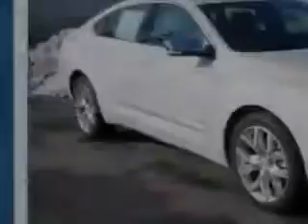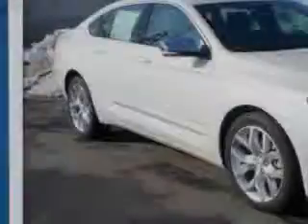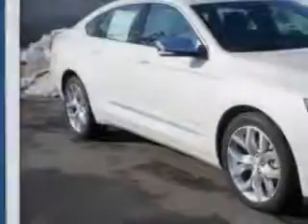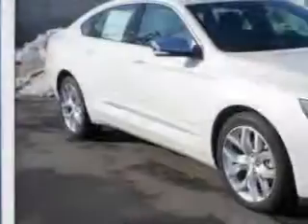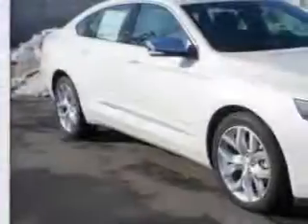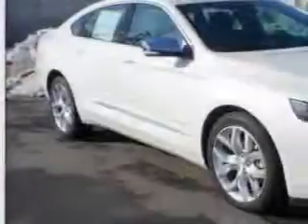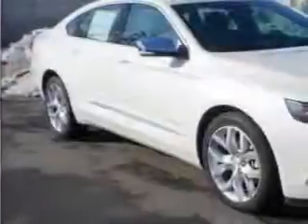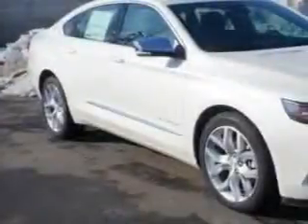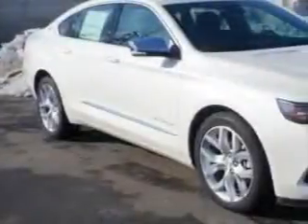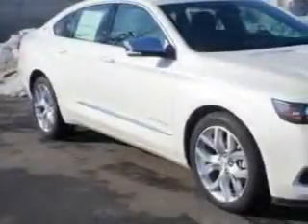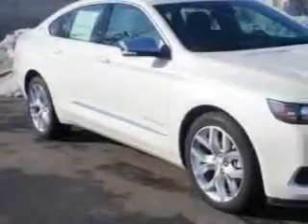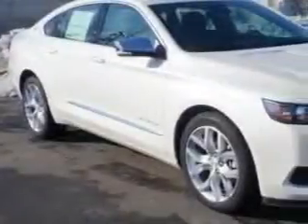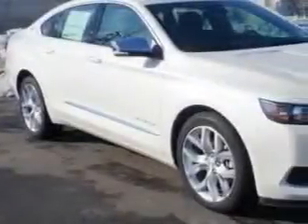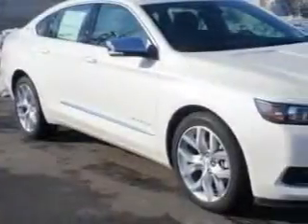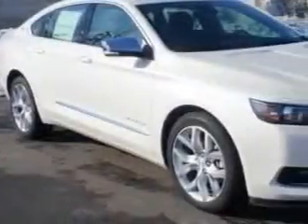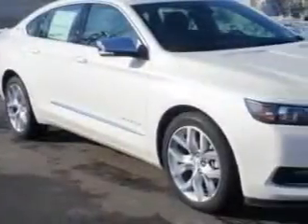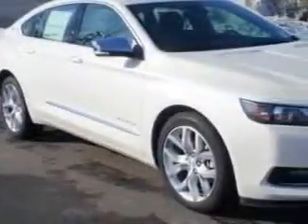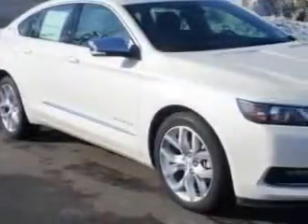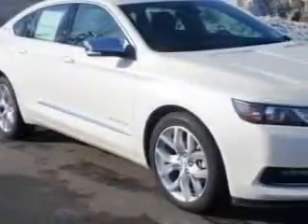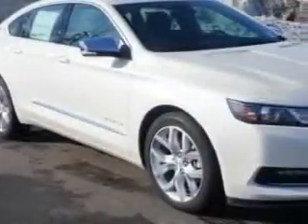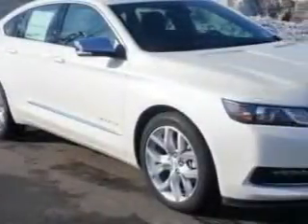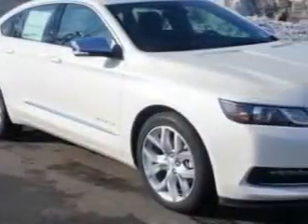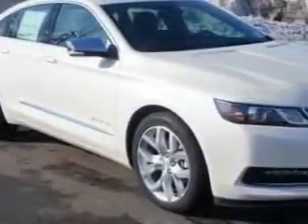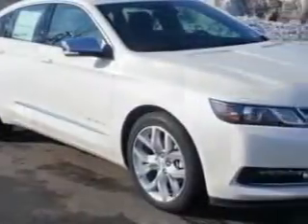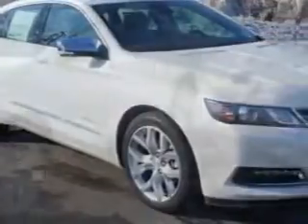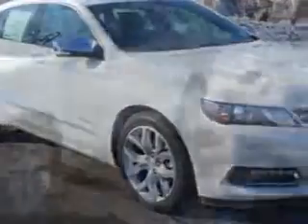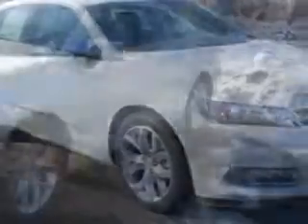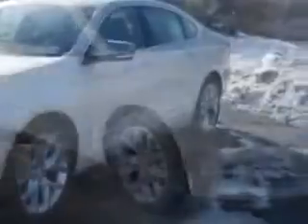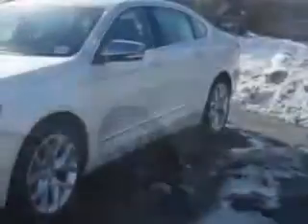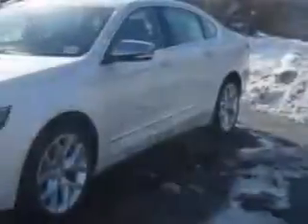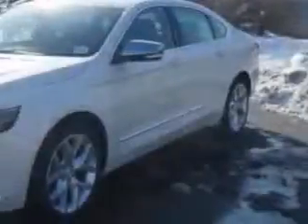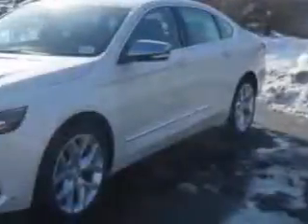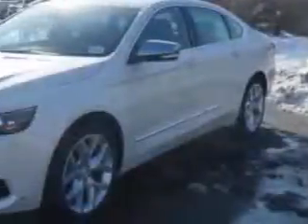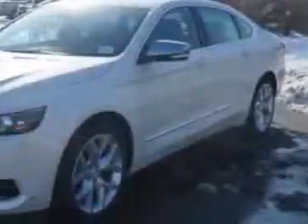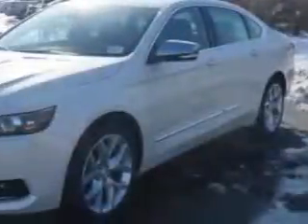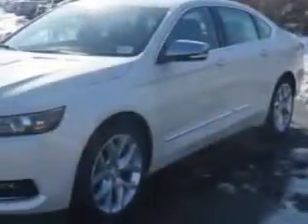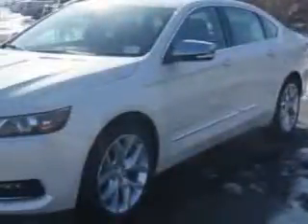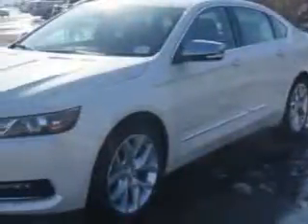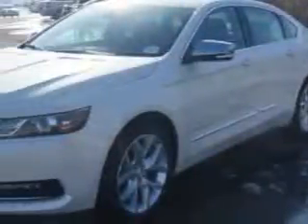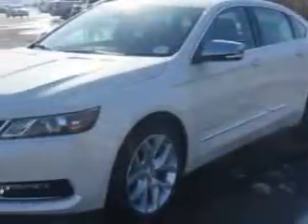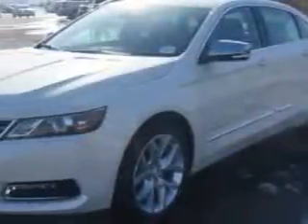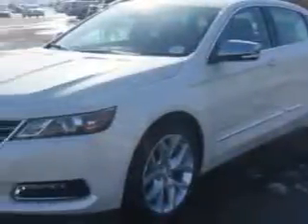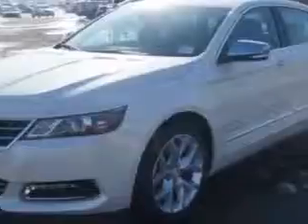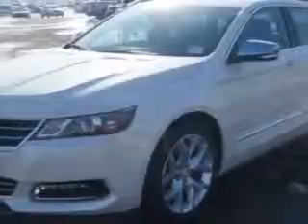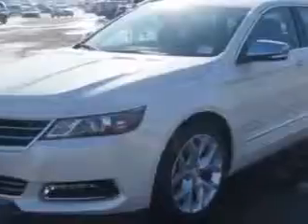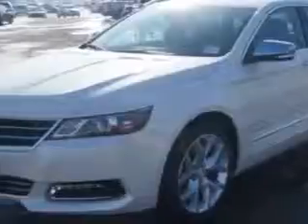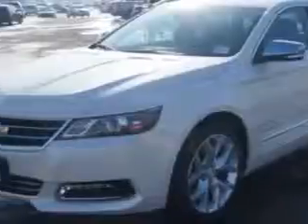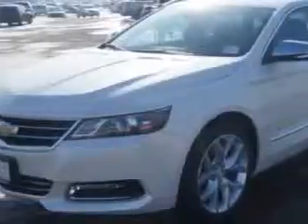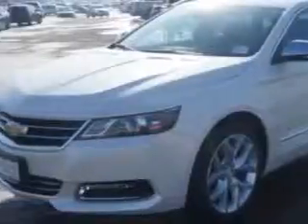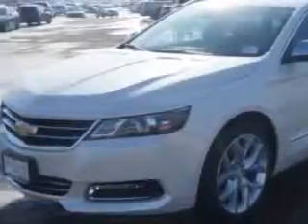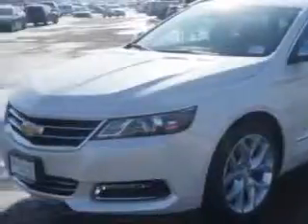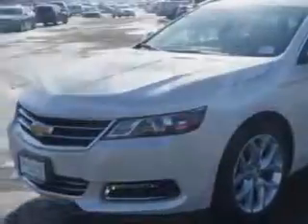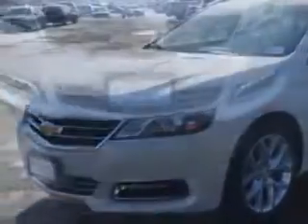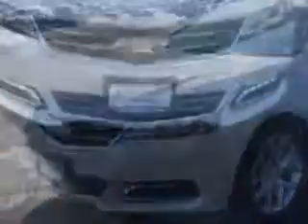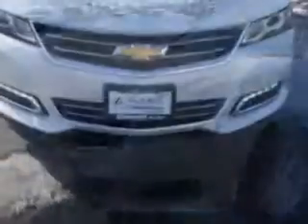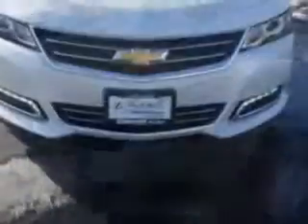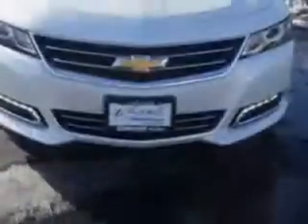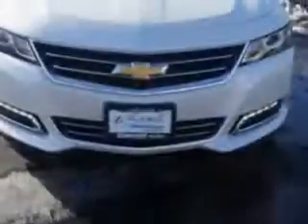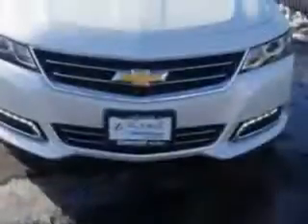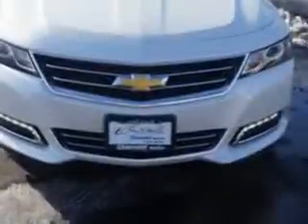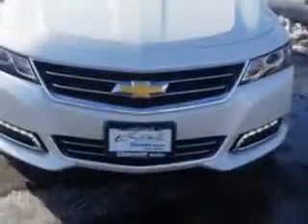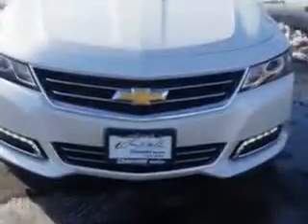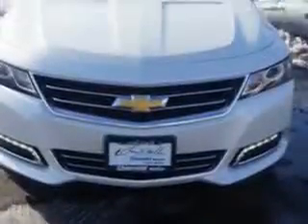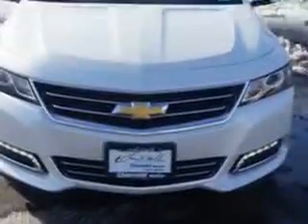Check out this White Diamond 2014 Chevrolet Impala Sedan LTZ, equipped with a 6-cylinder engine and an automatic transmission.